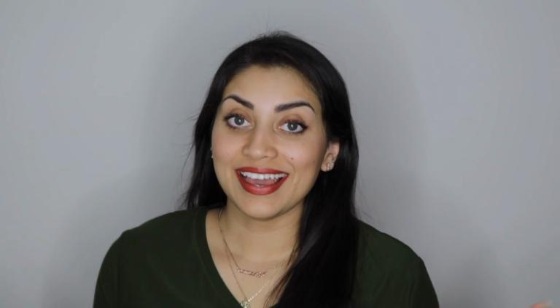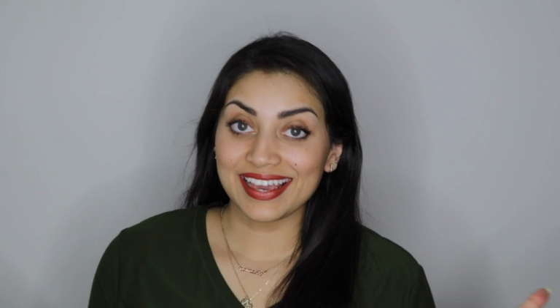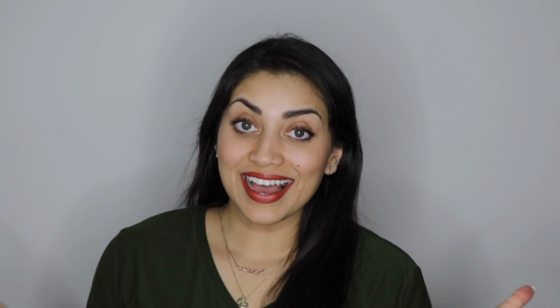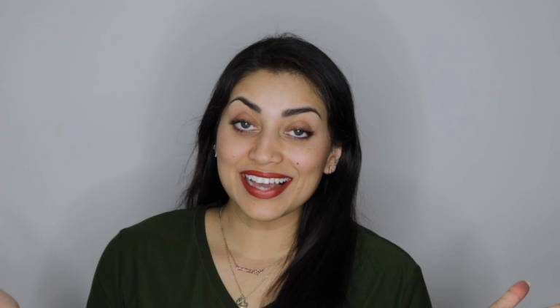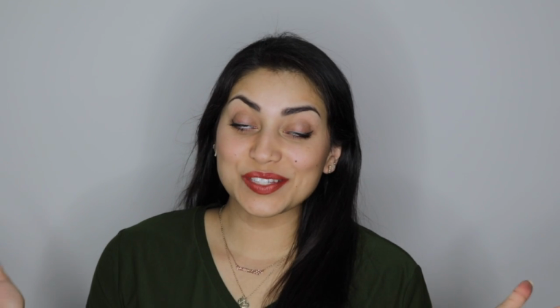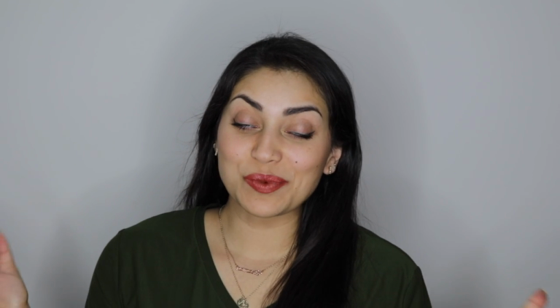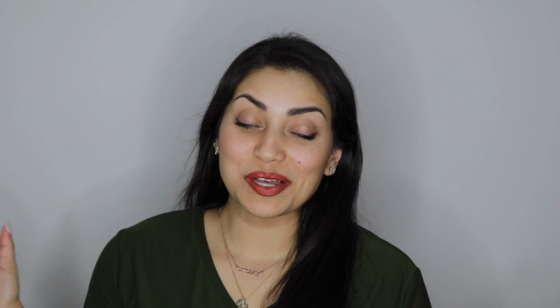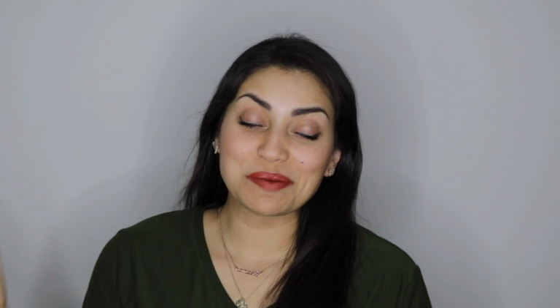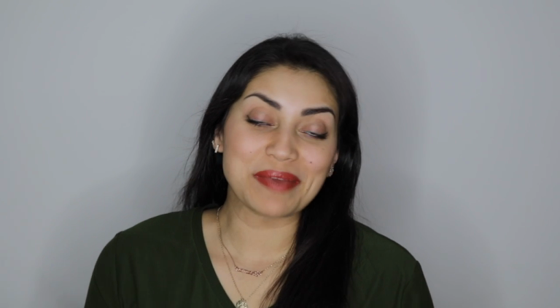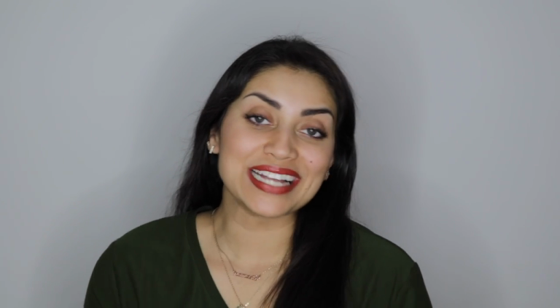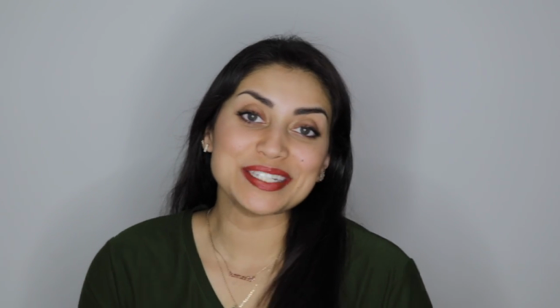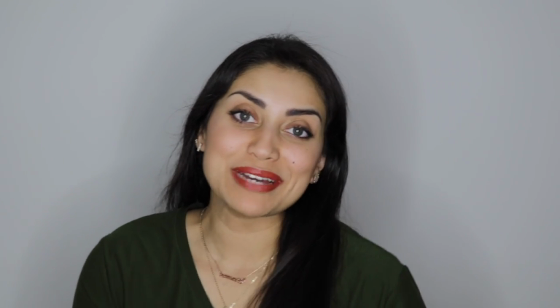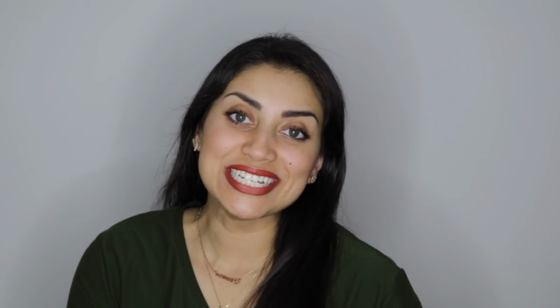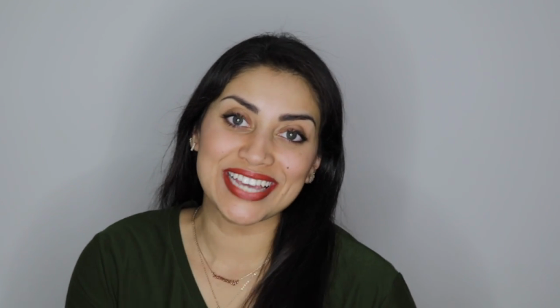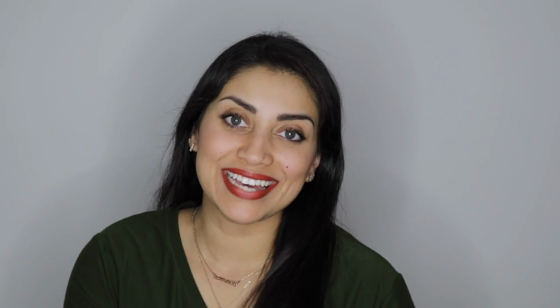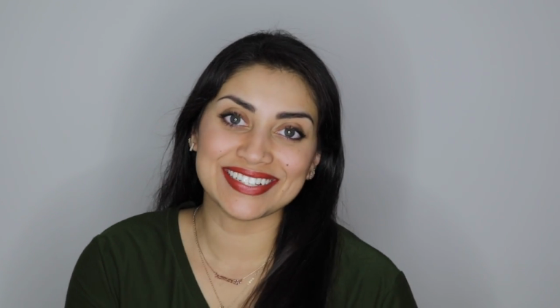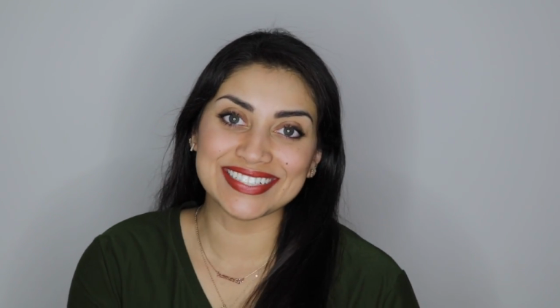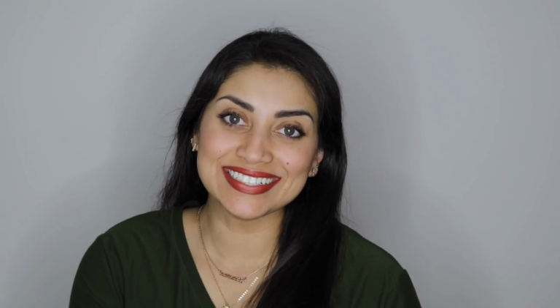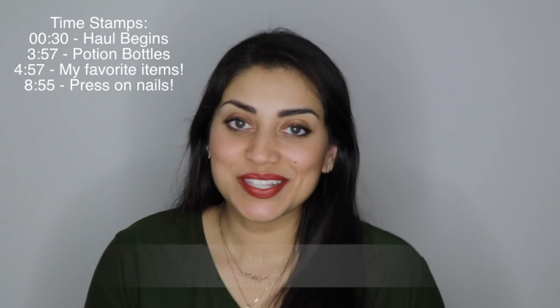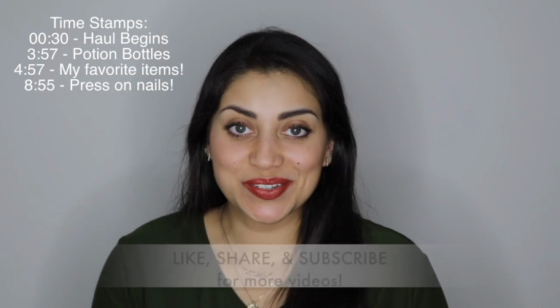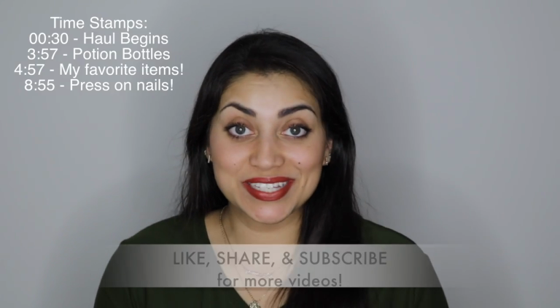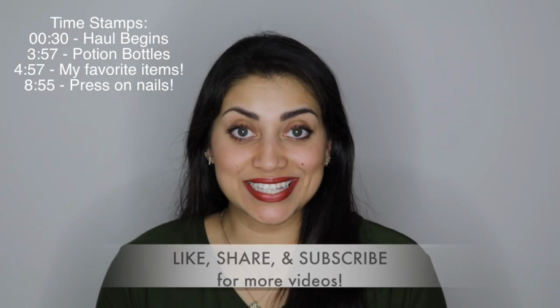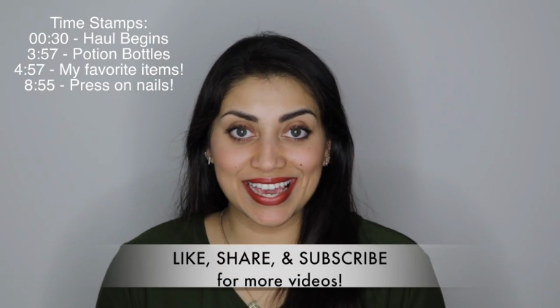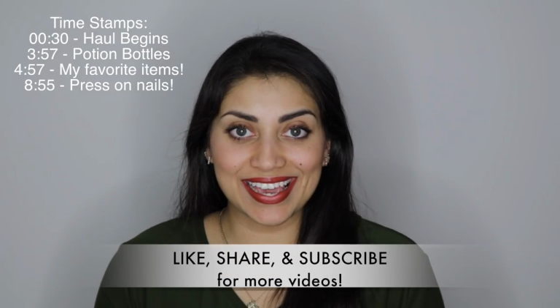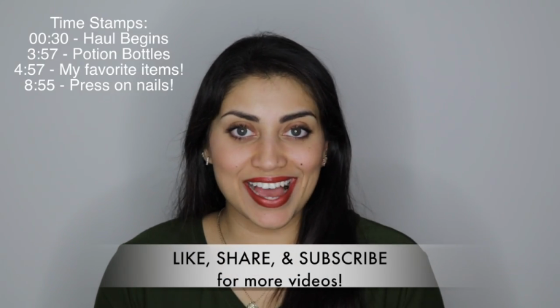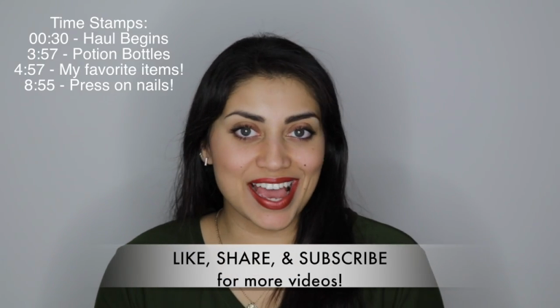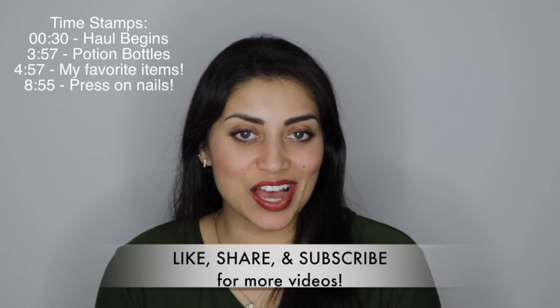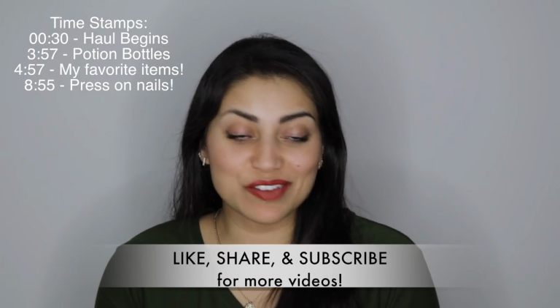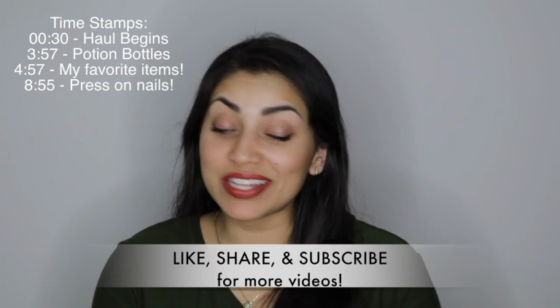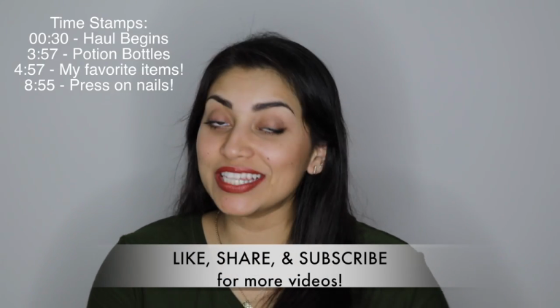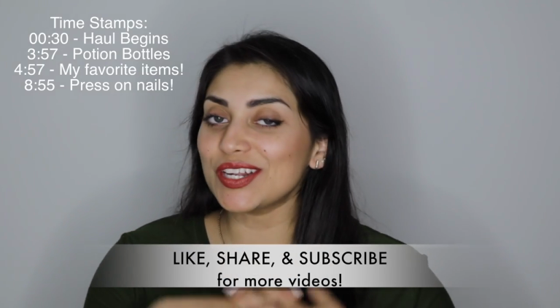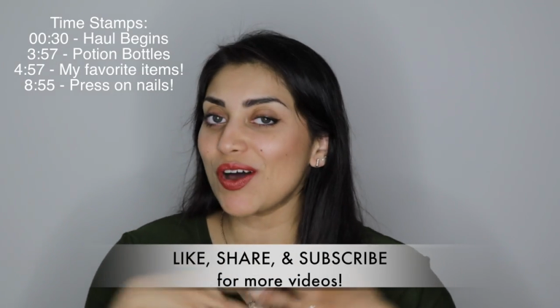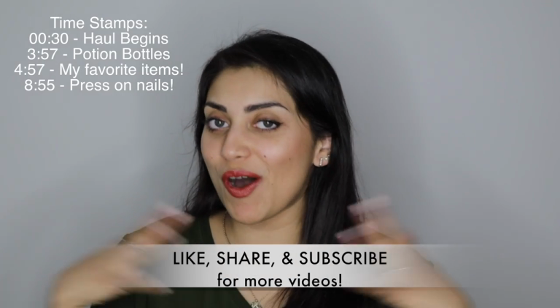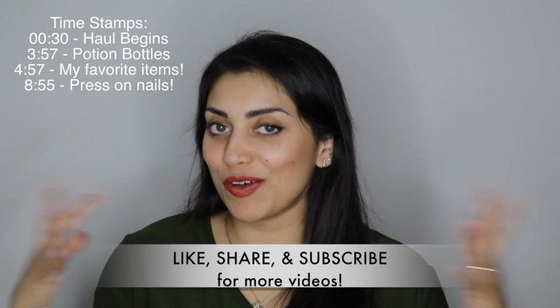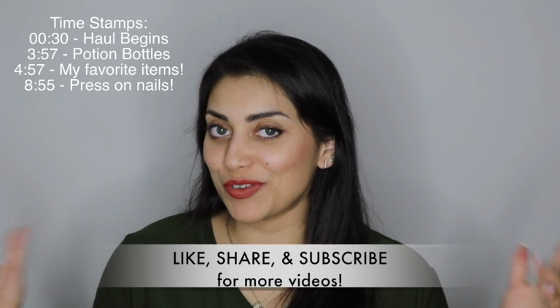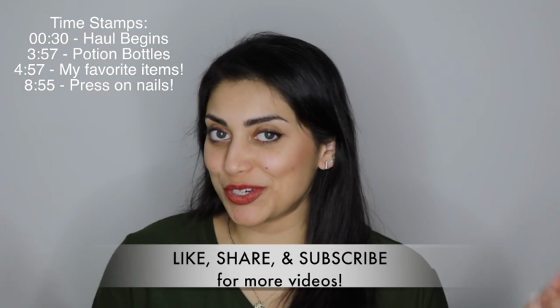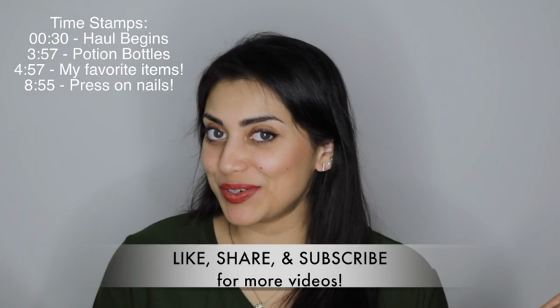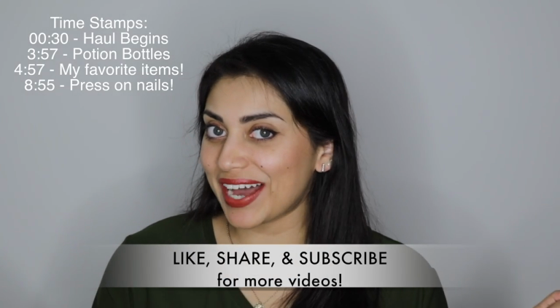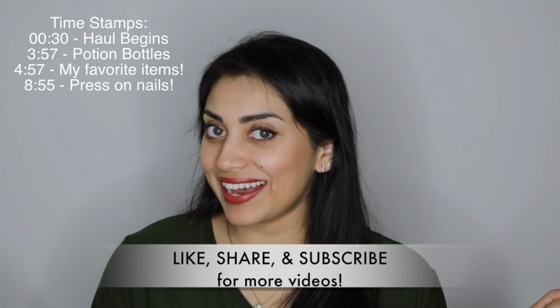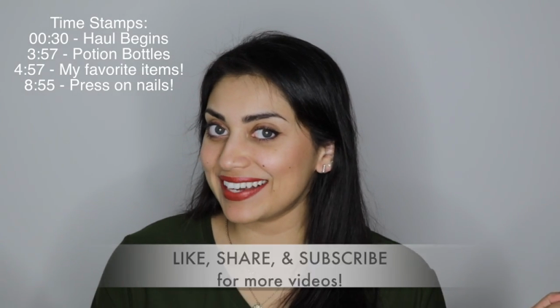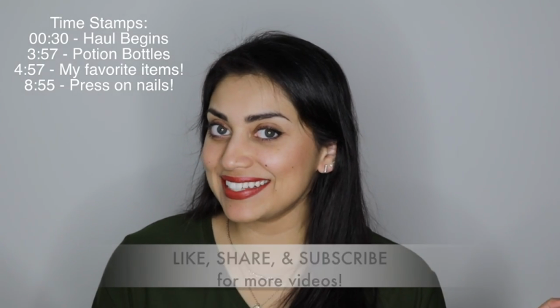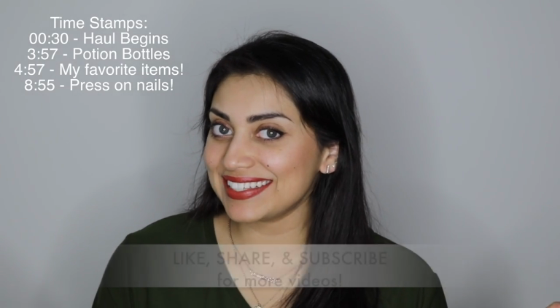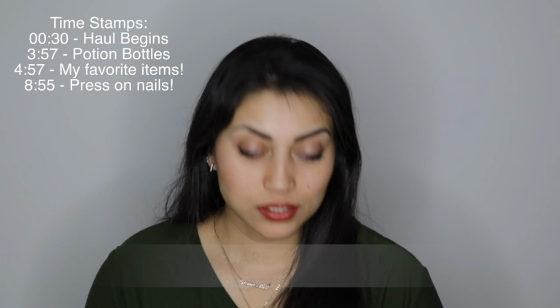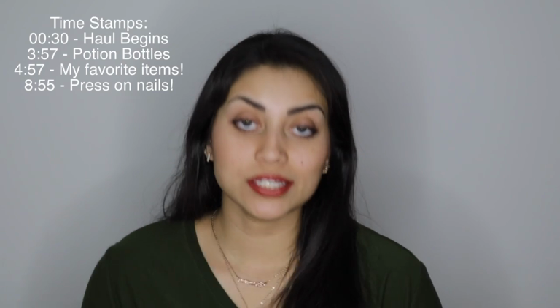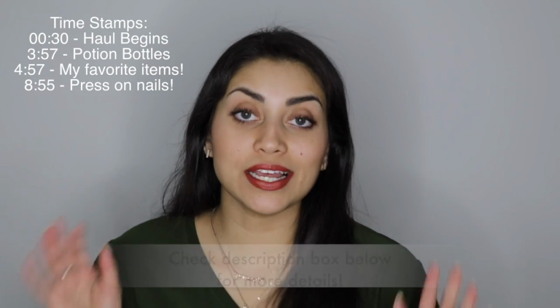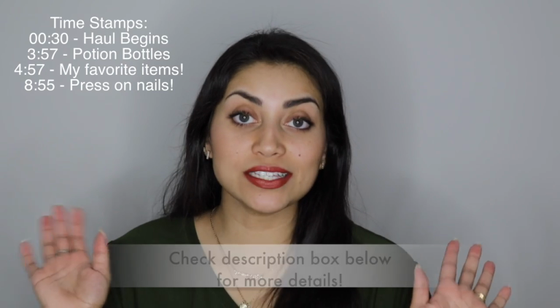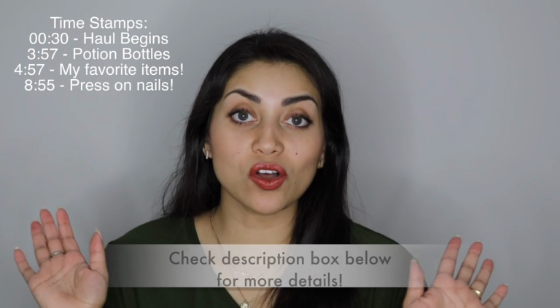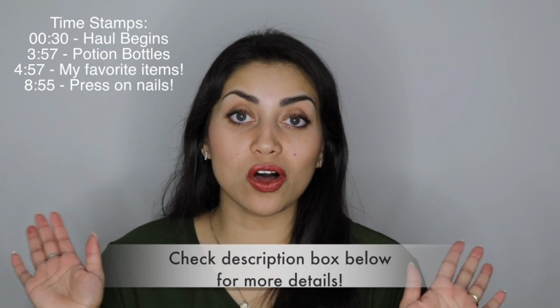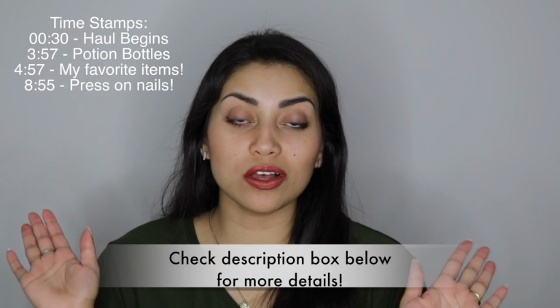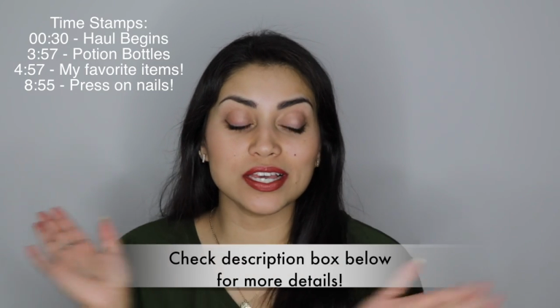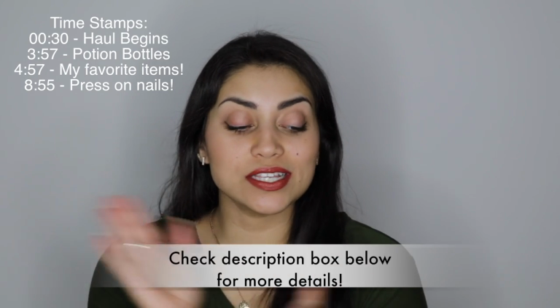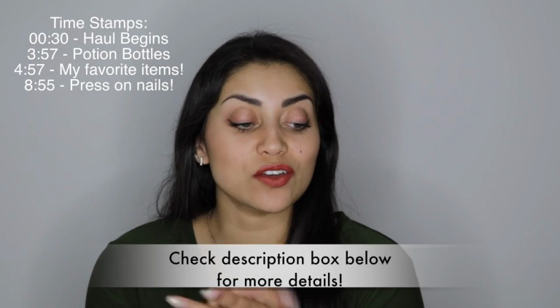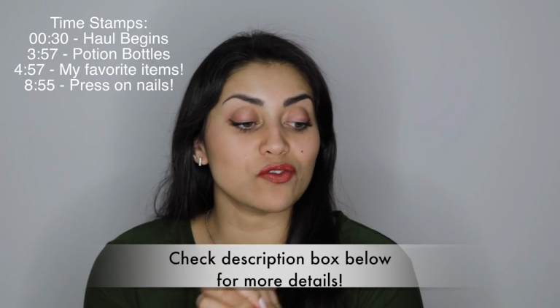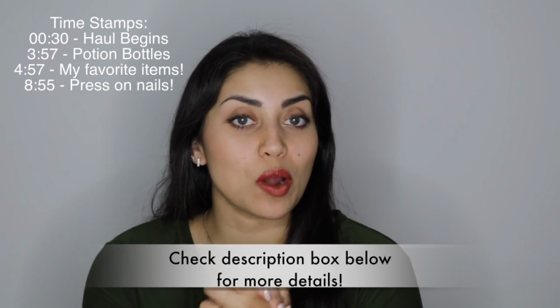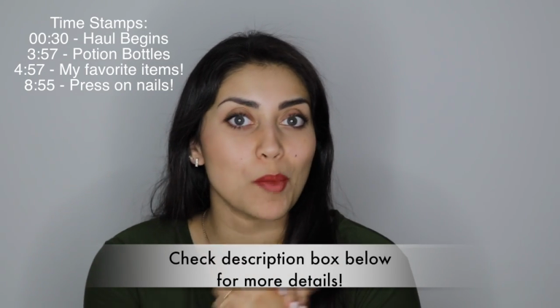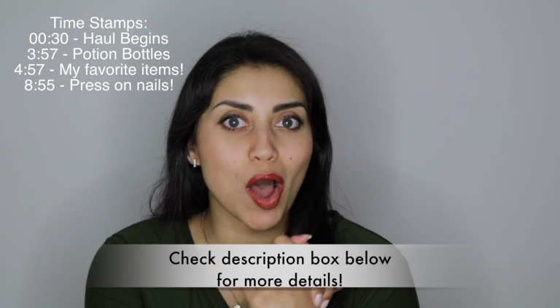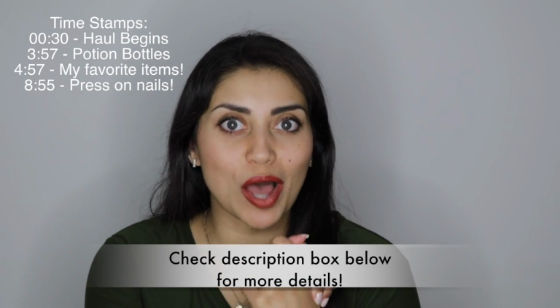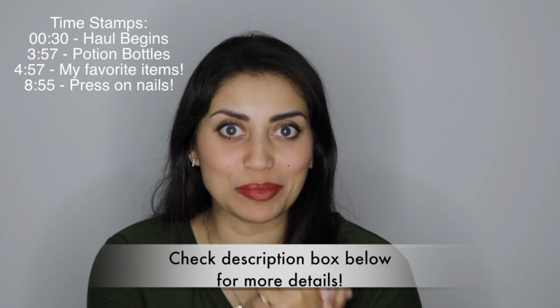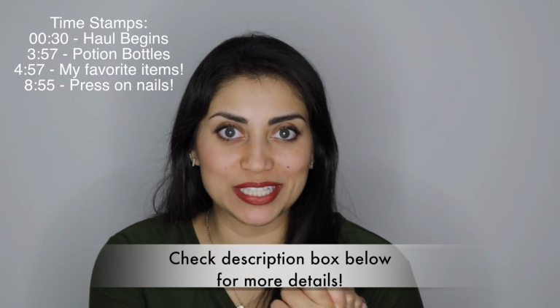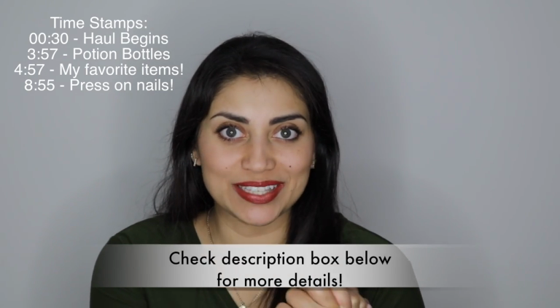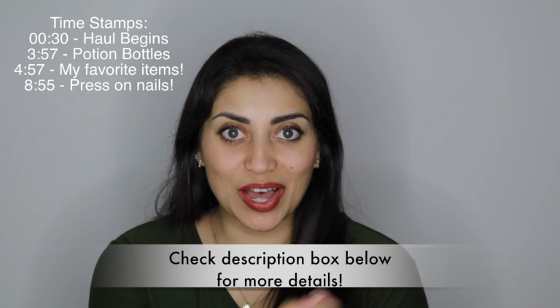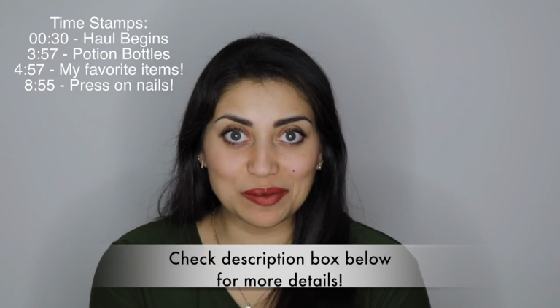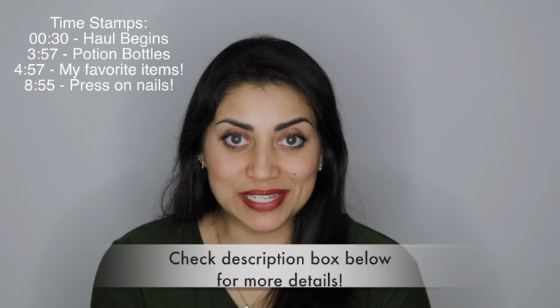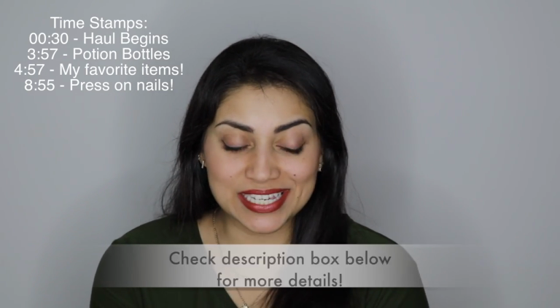Hey guys! Welcome back to my channel! So today I have a little haul for you guys. Today's haul is from Hobby Lobby.